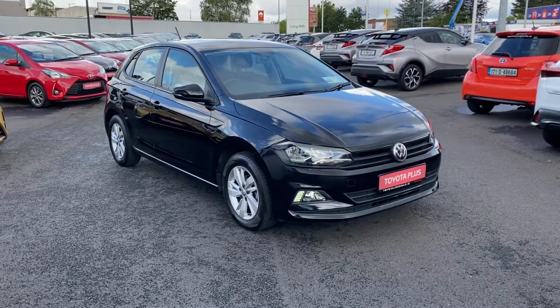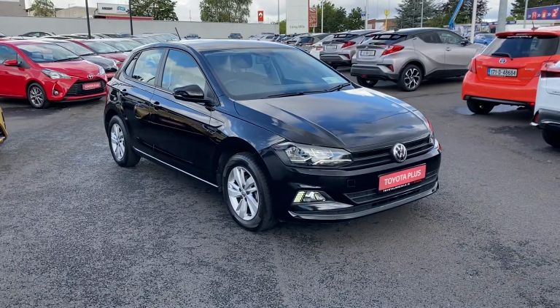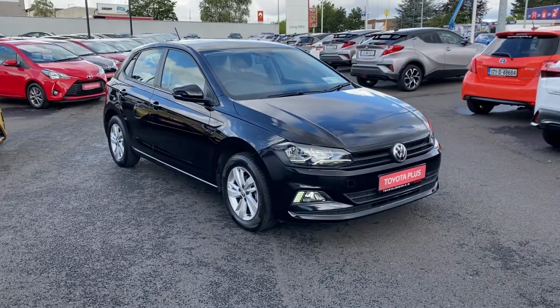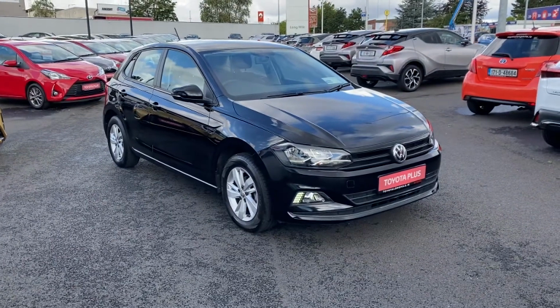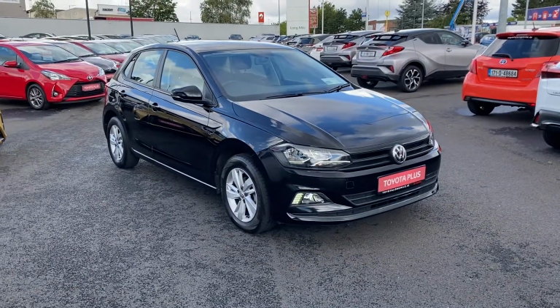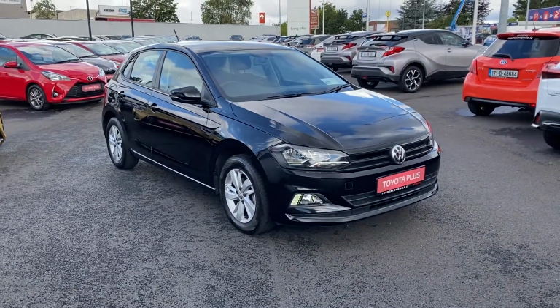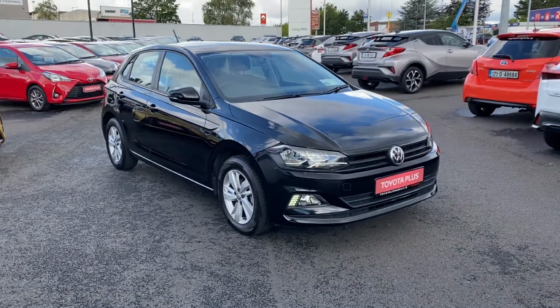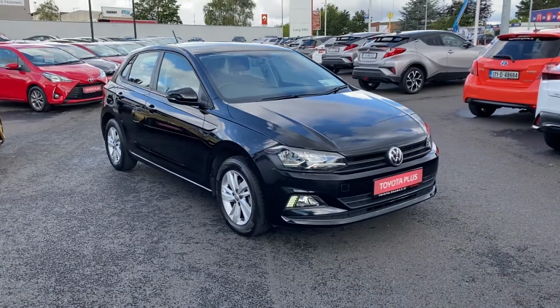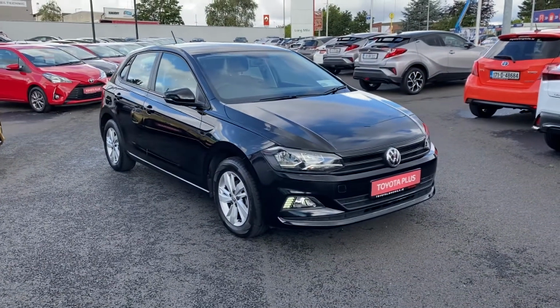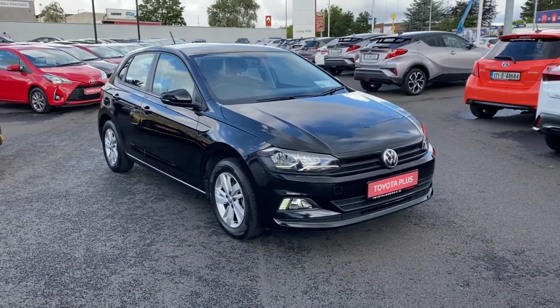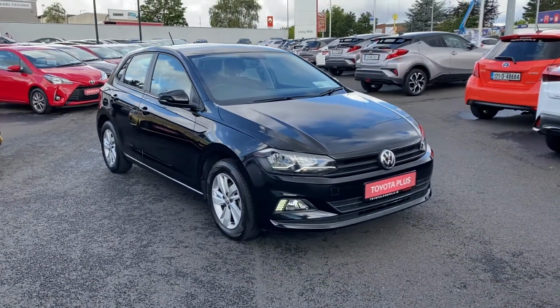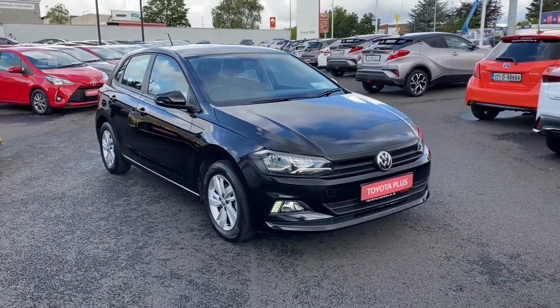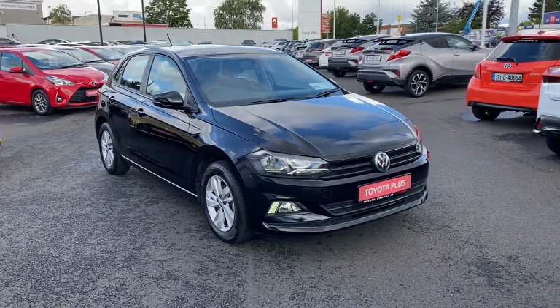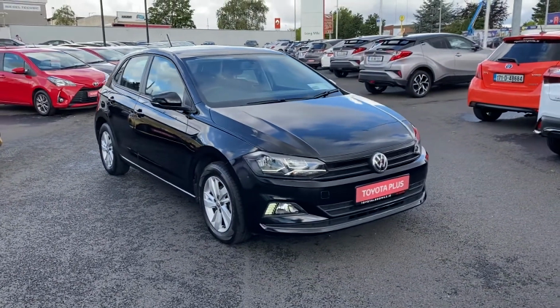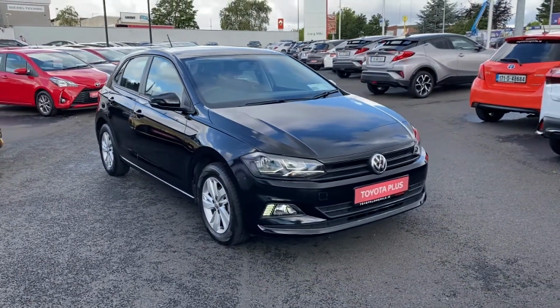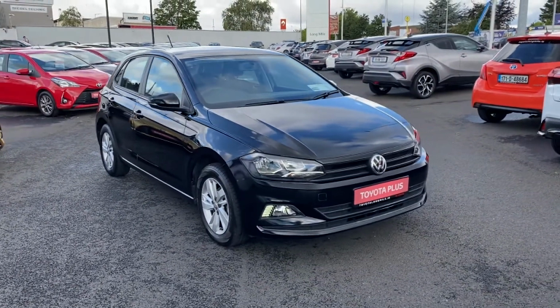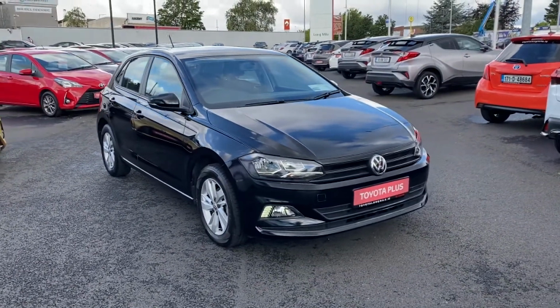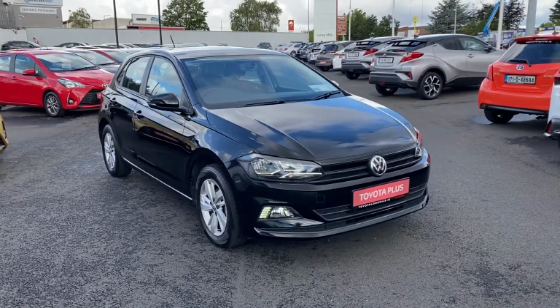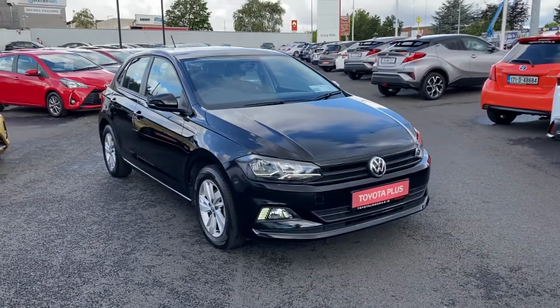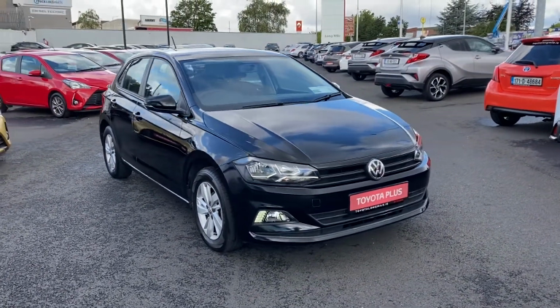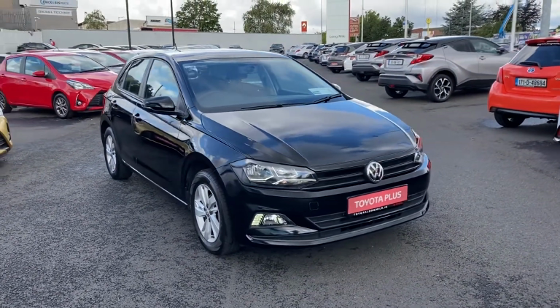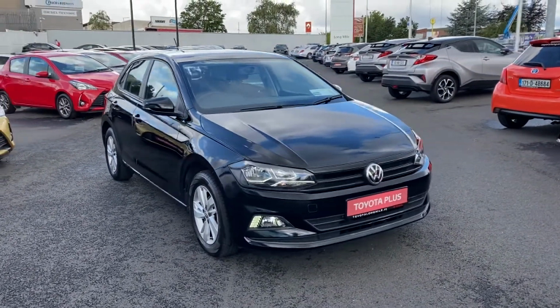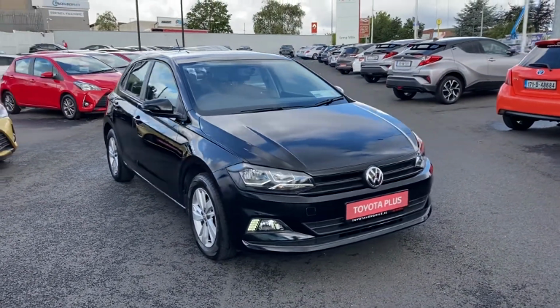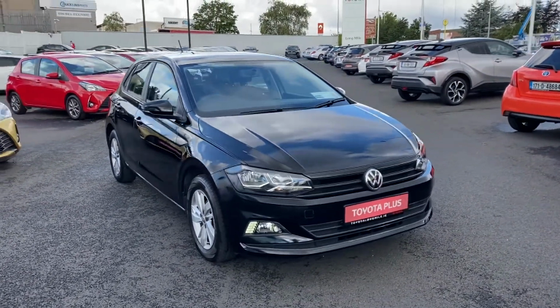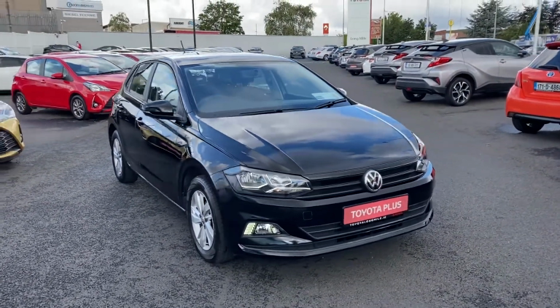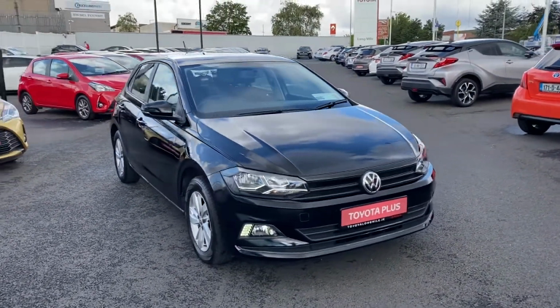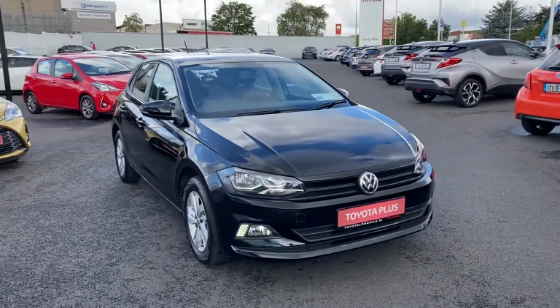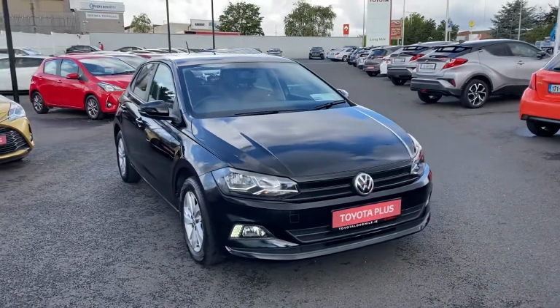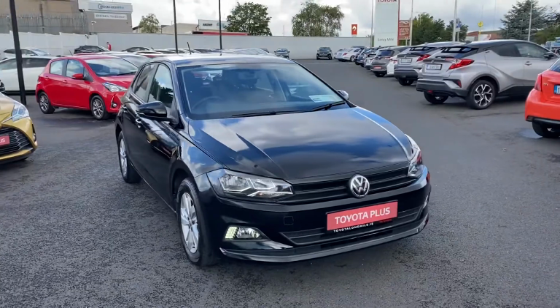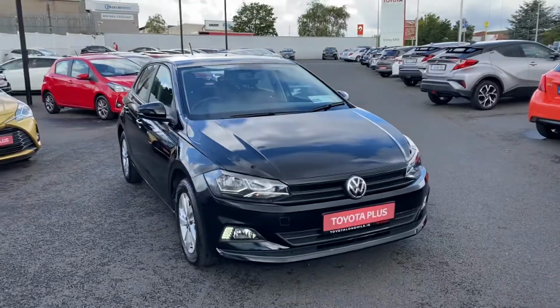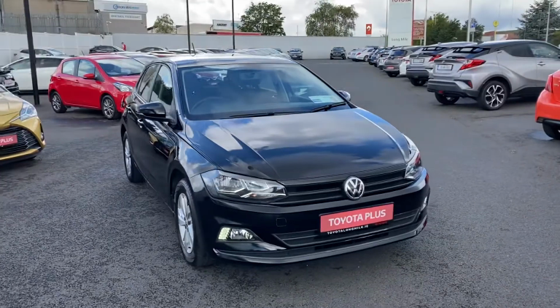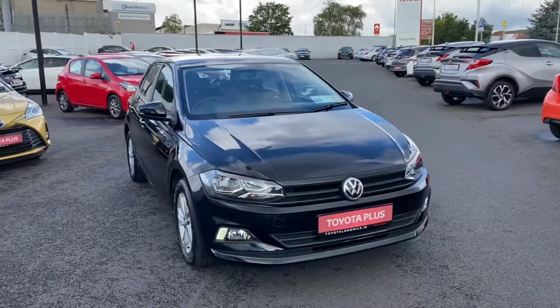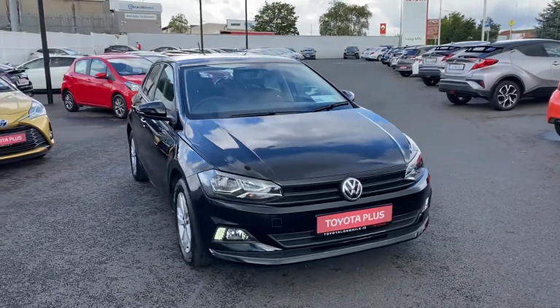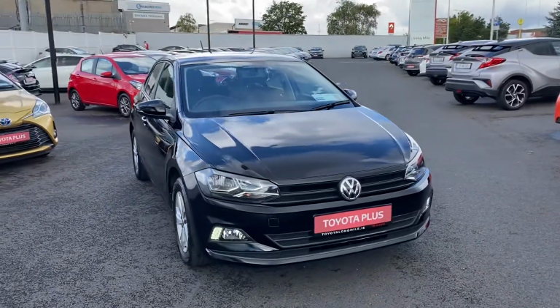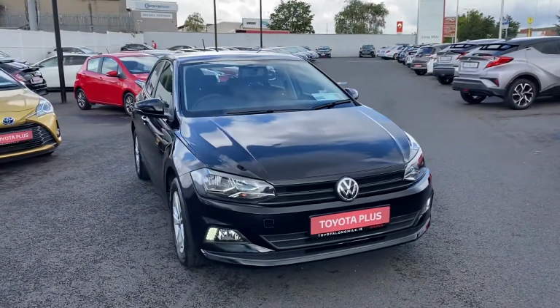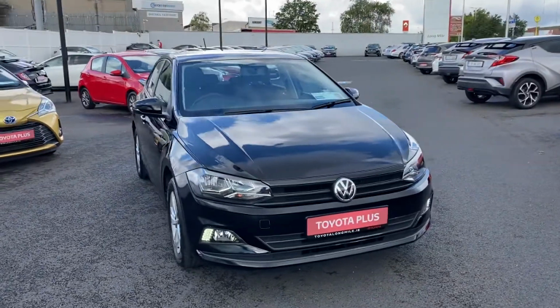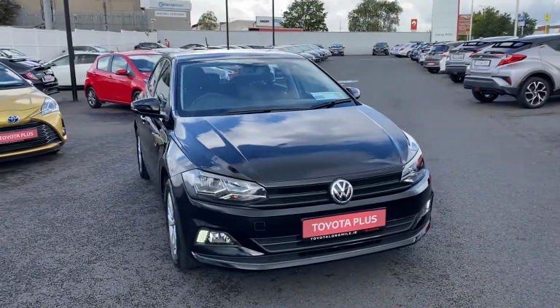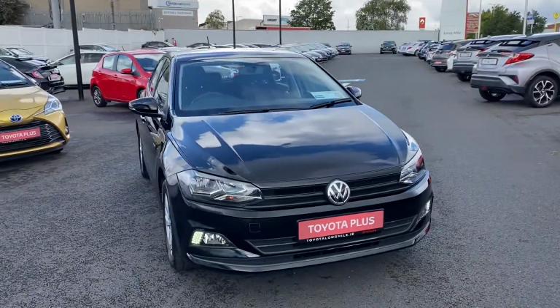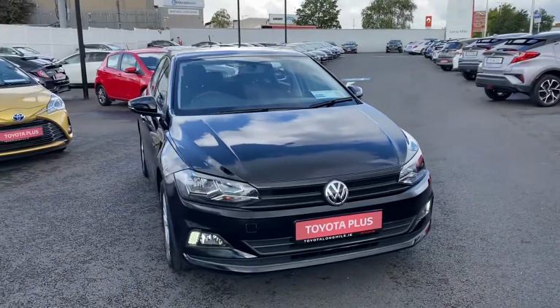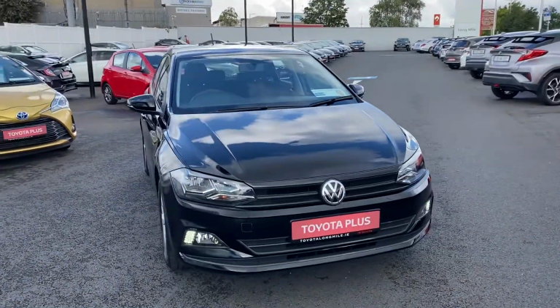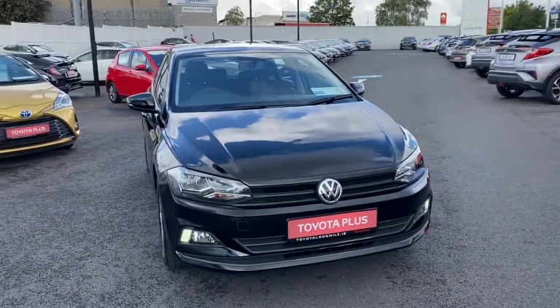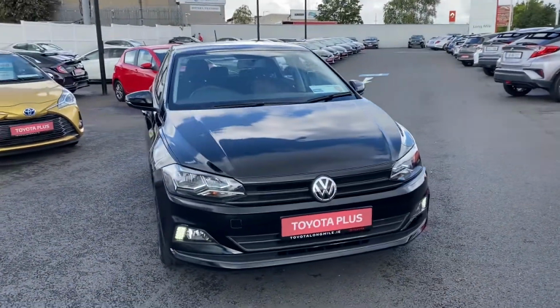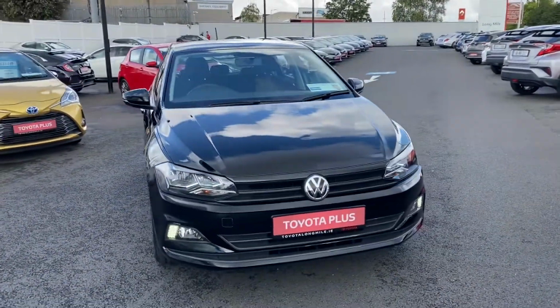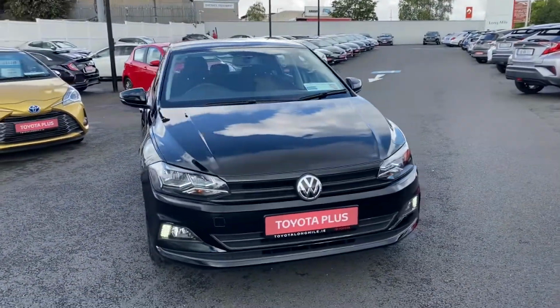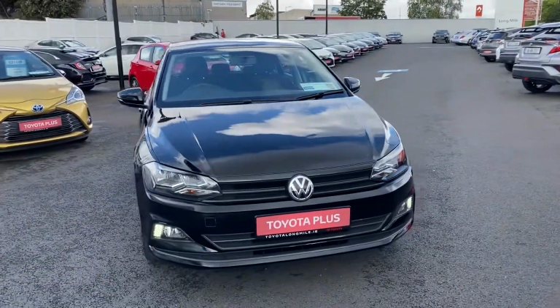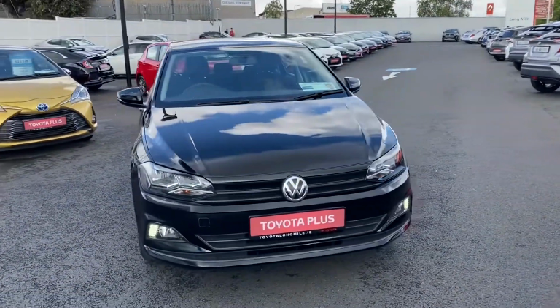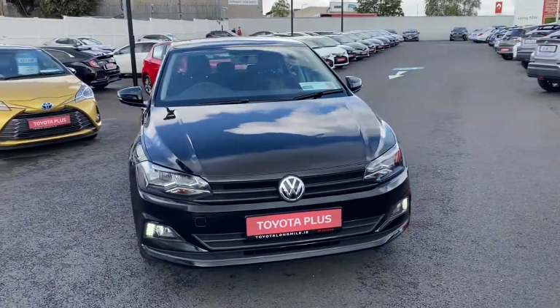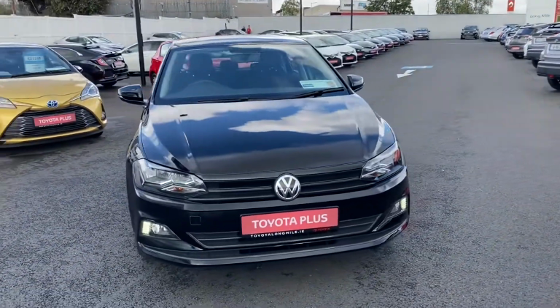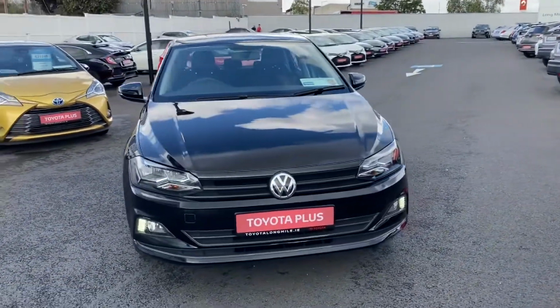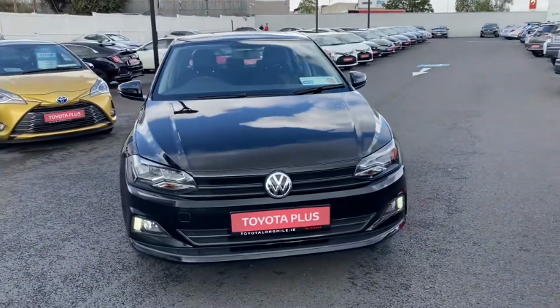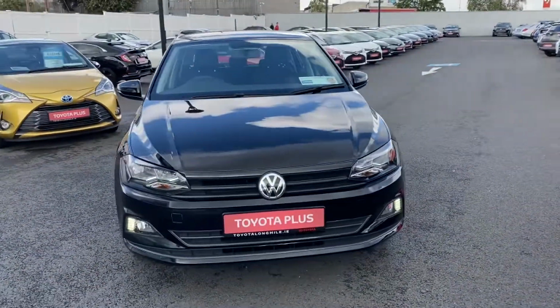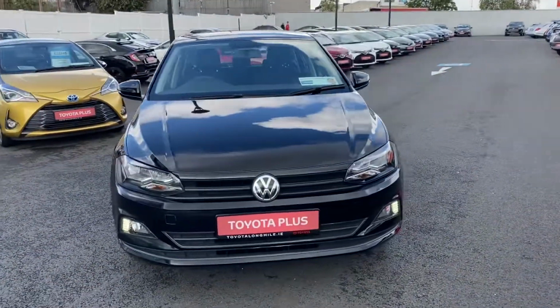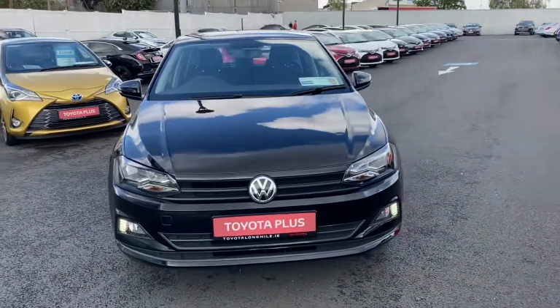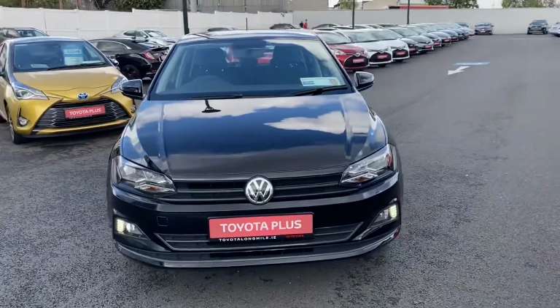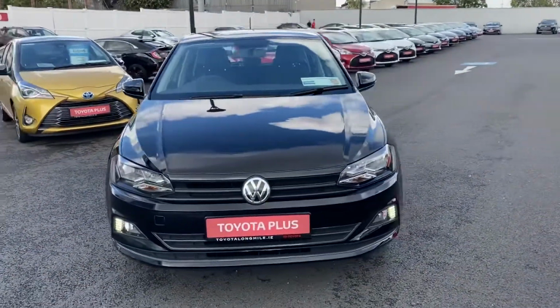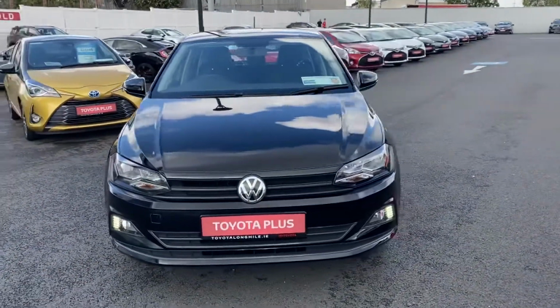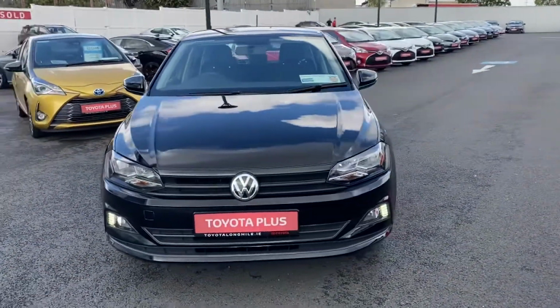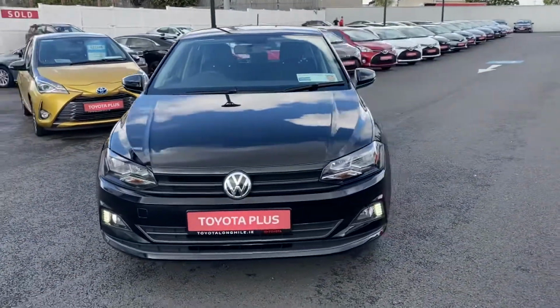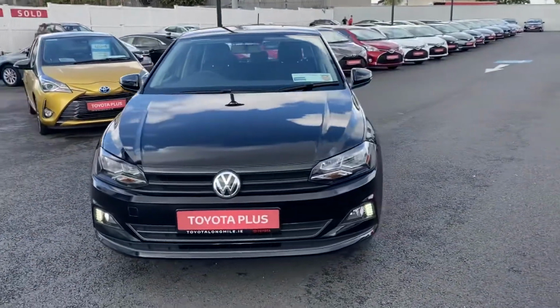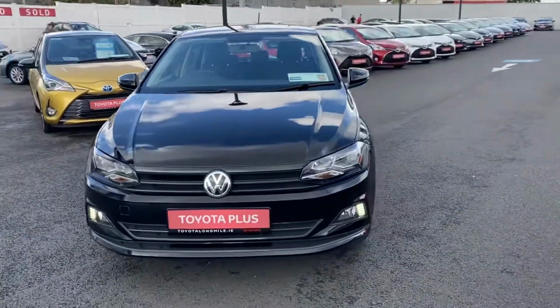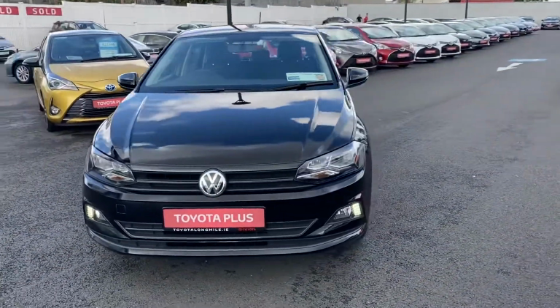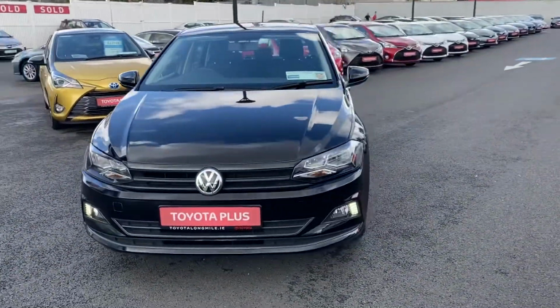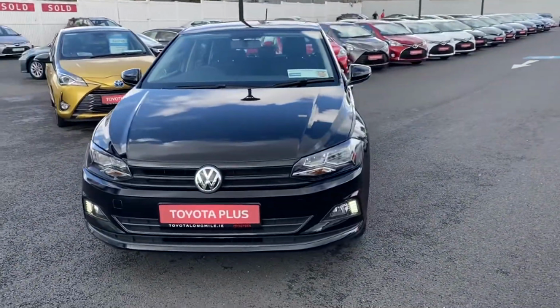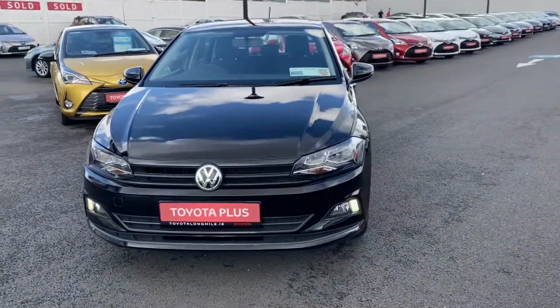Welcome to Toyota Long Mile. We have just come into stock this 192 Volkswagen Polo 1.0L Trendline. This car is the new model.